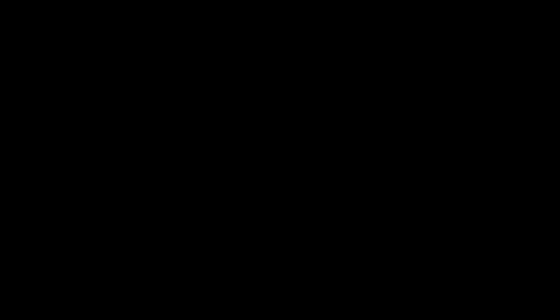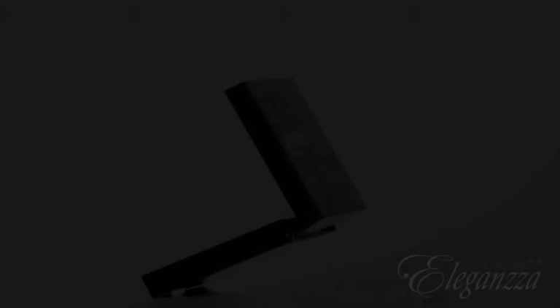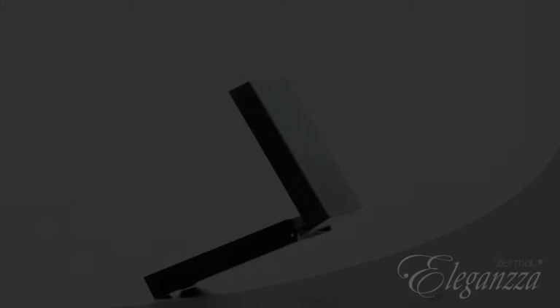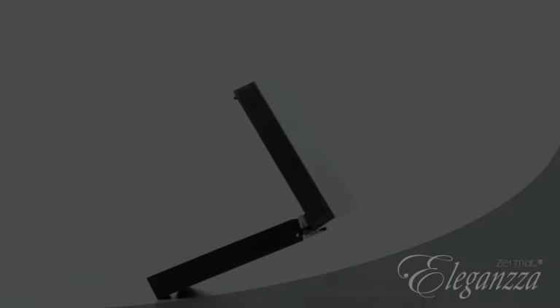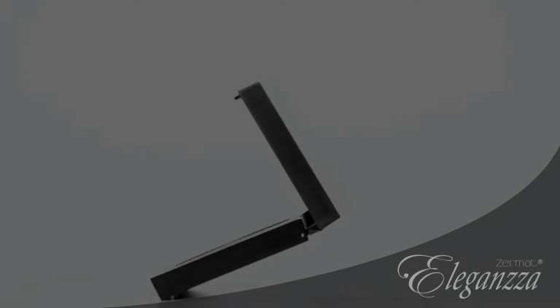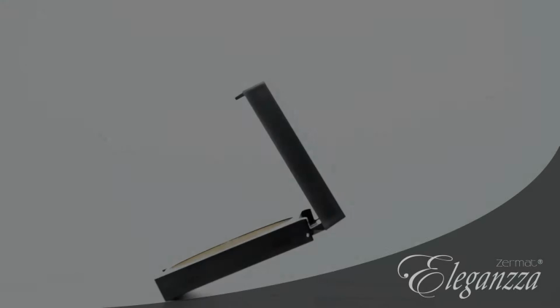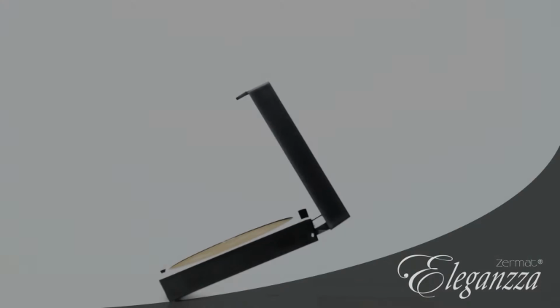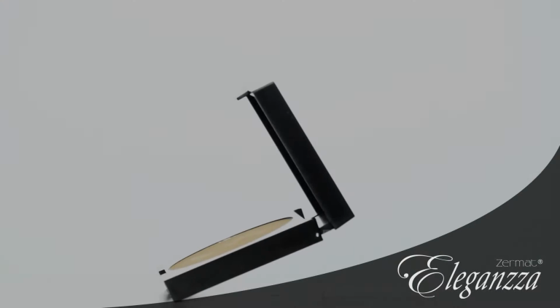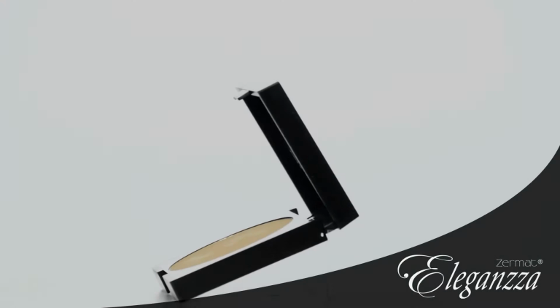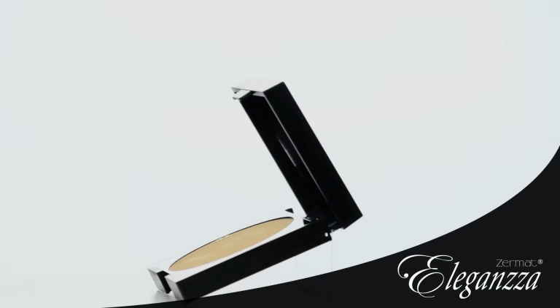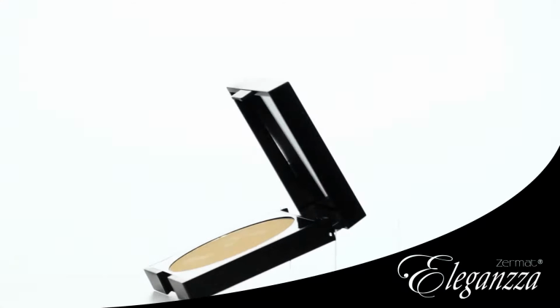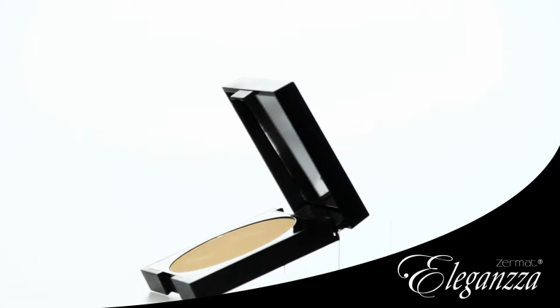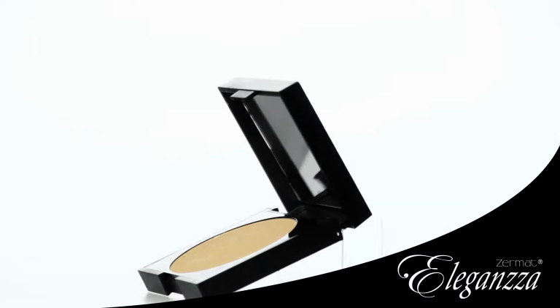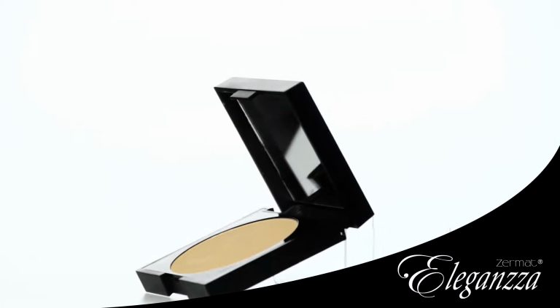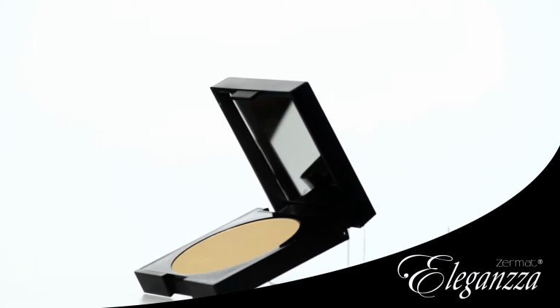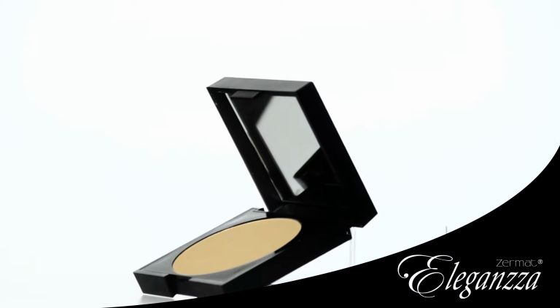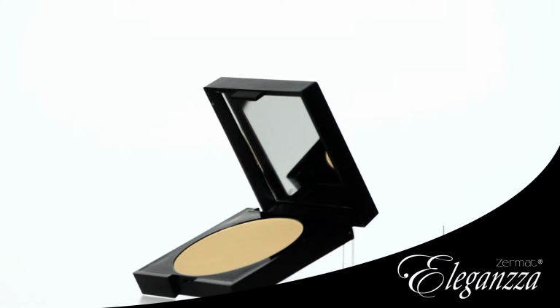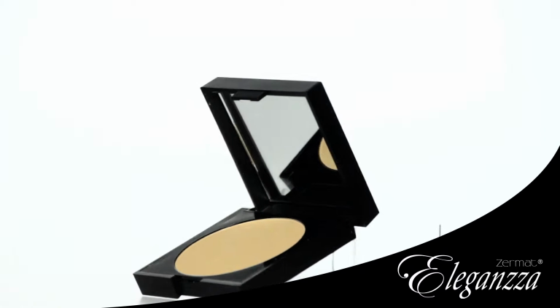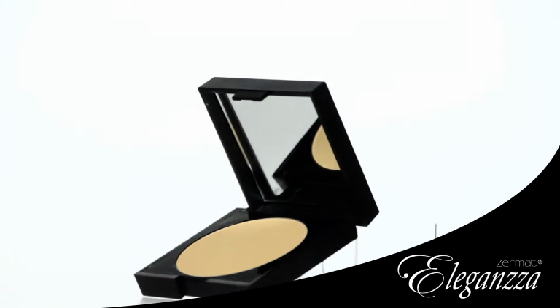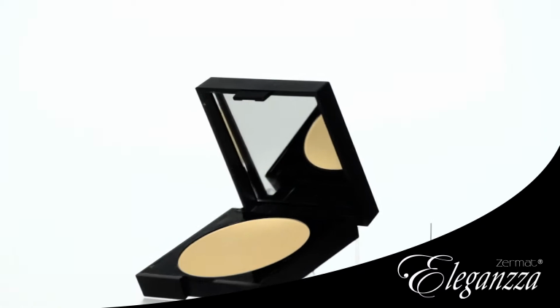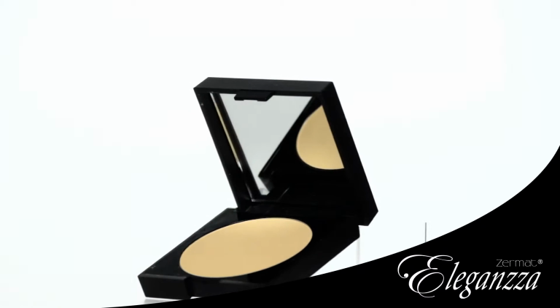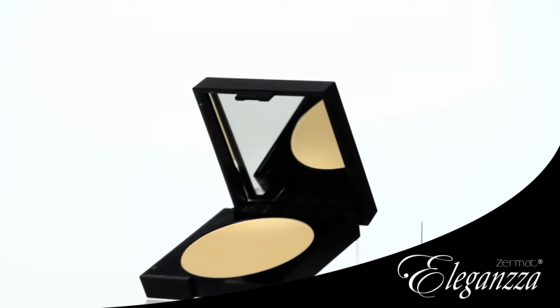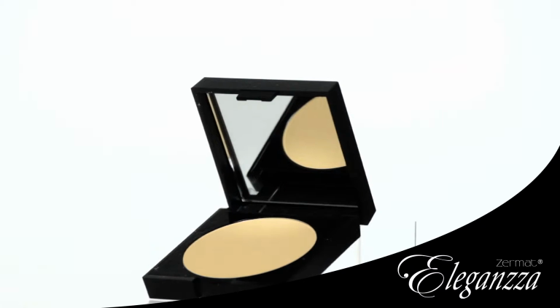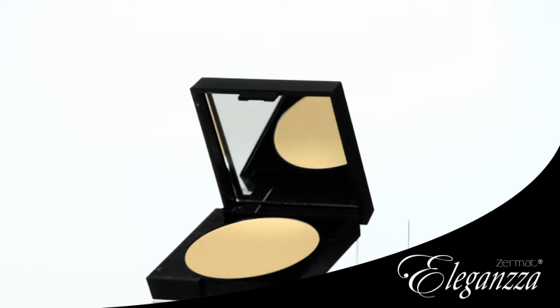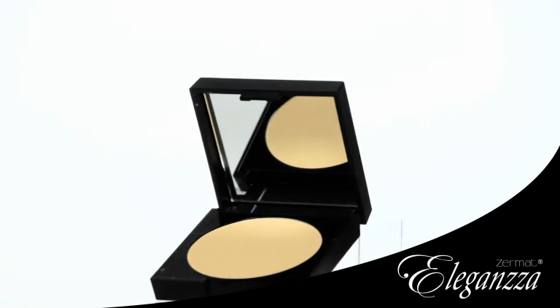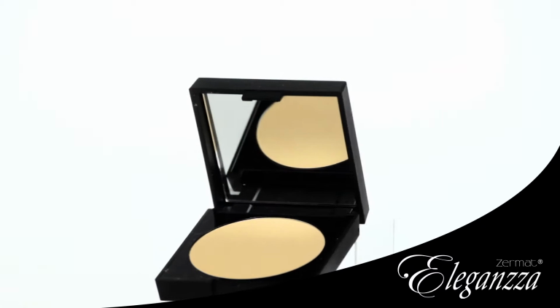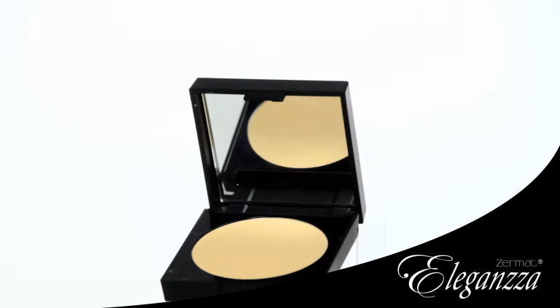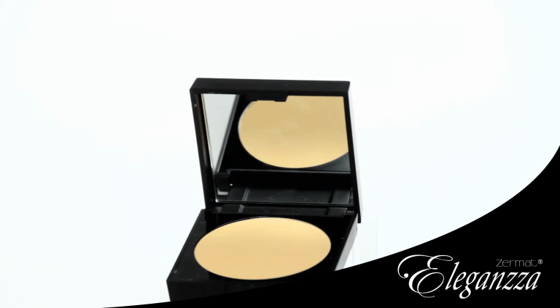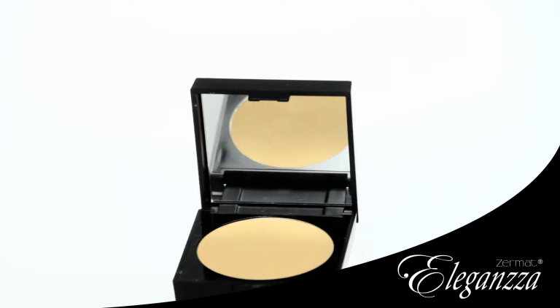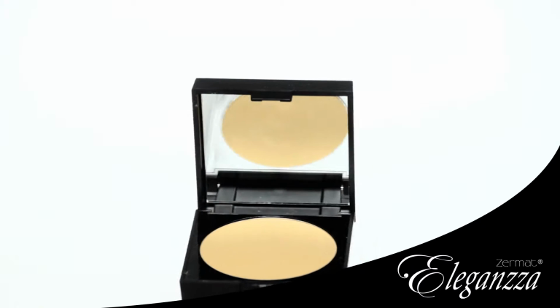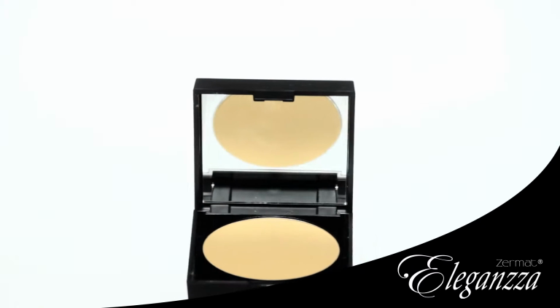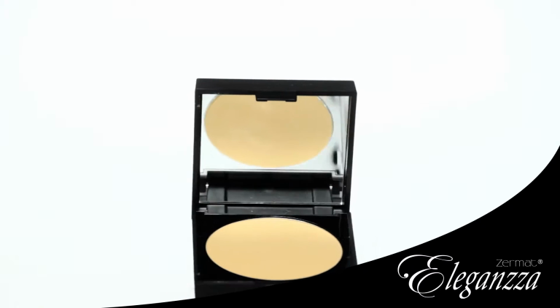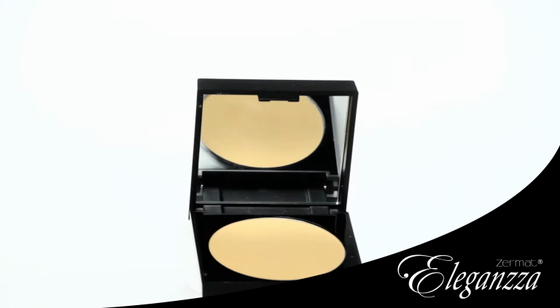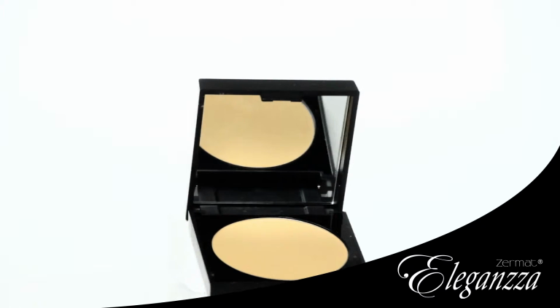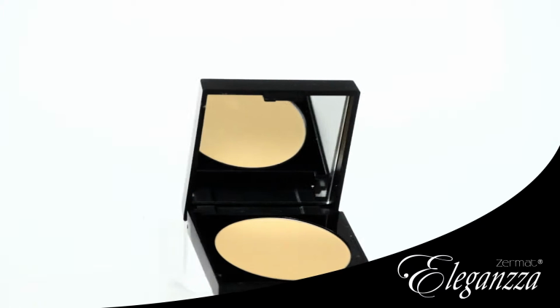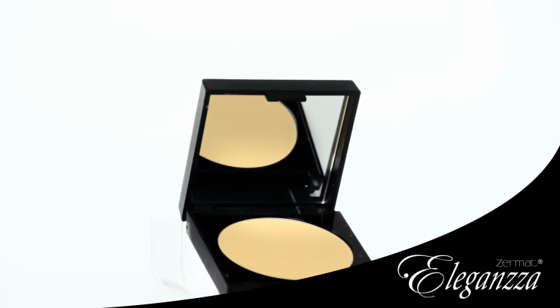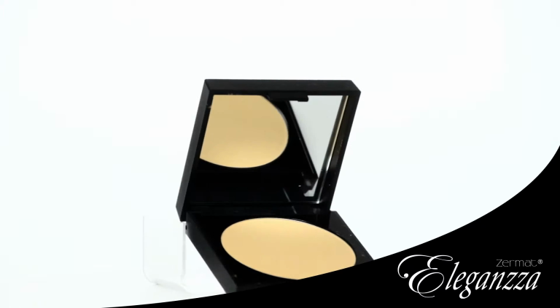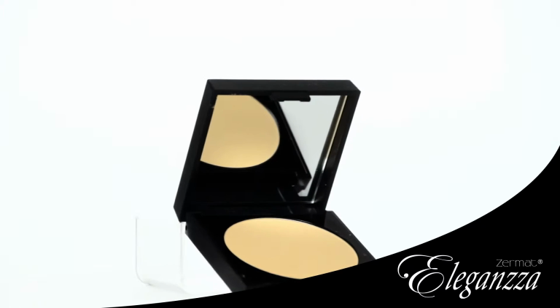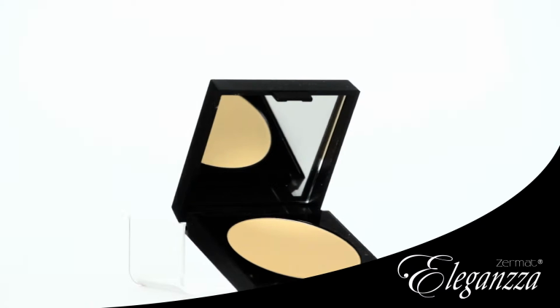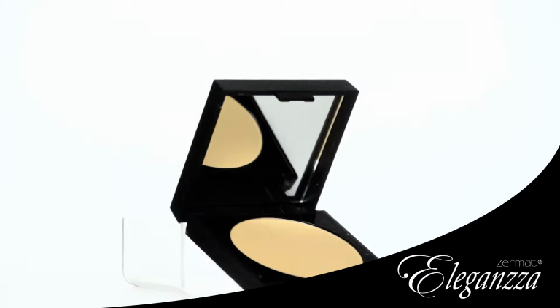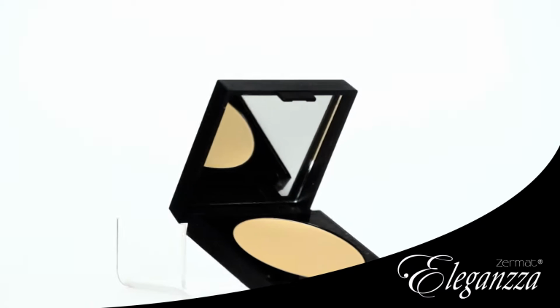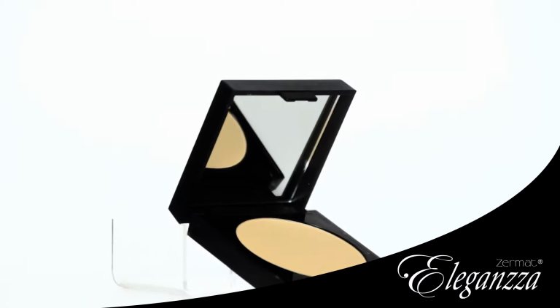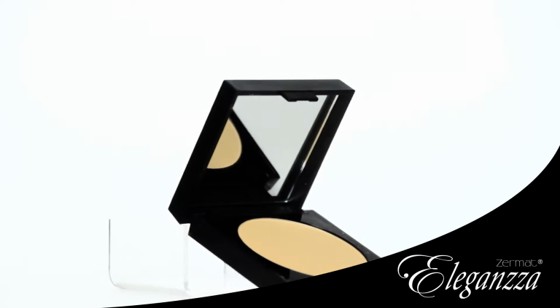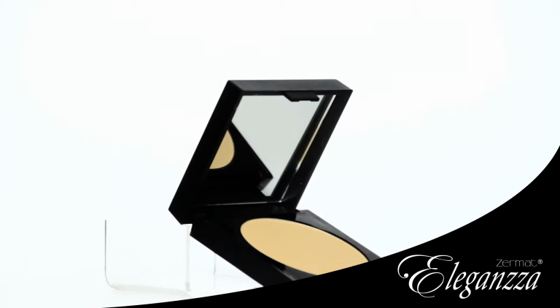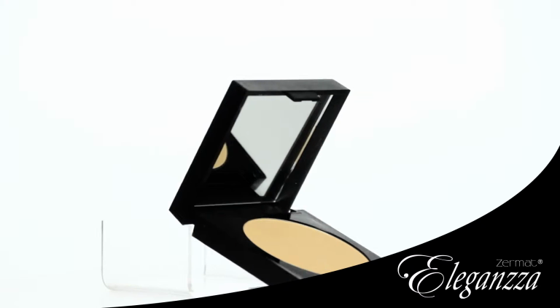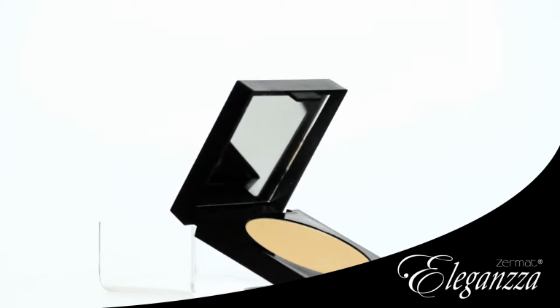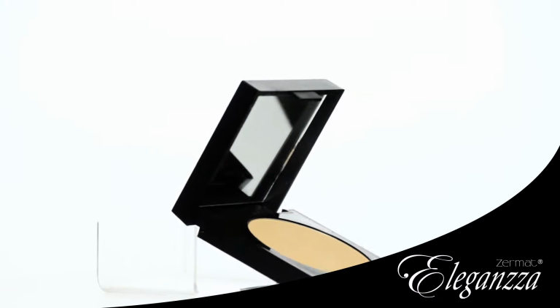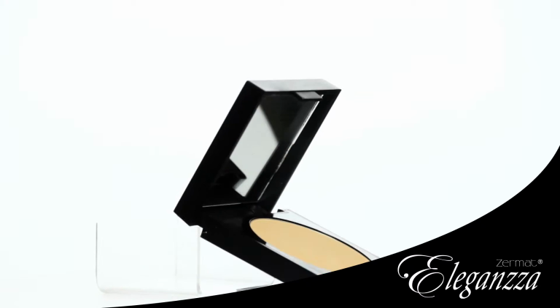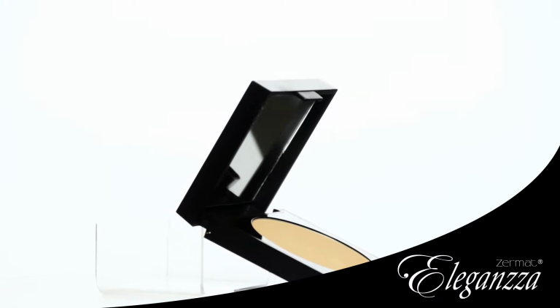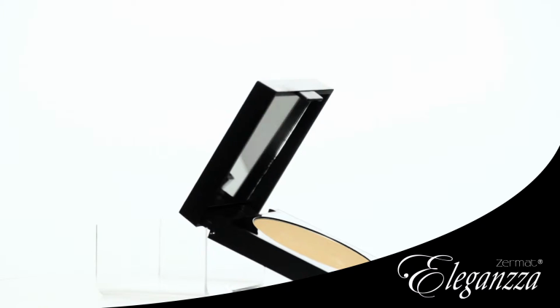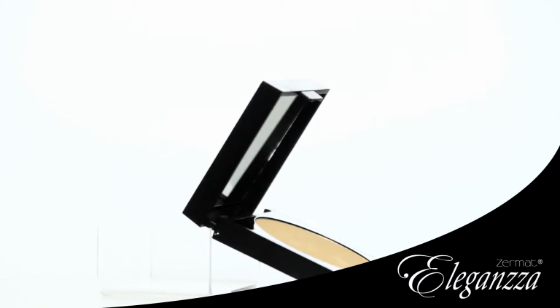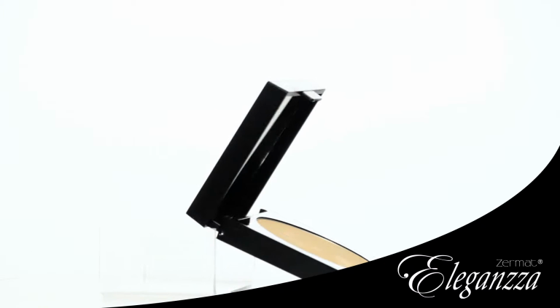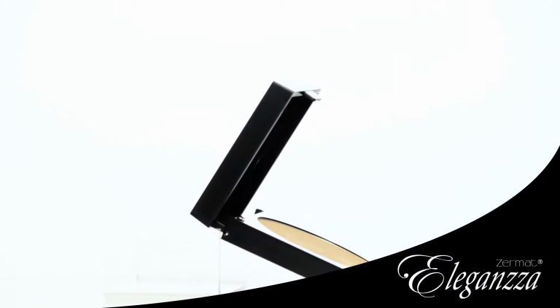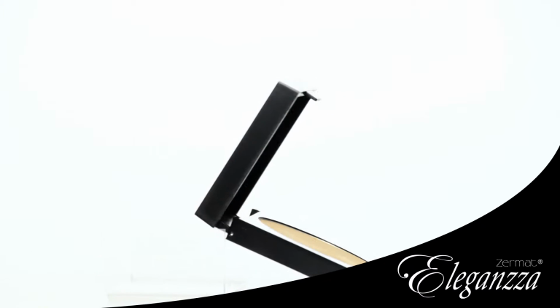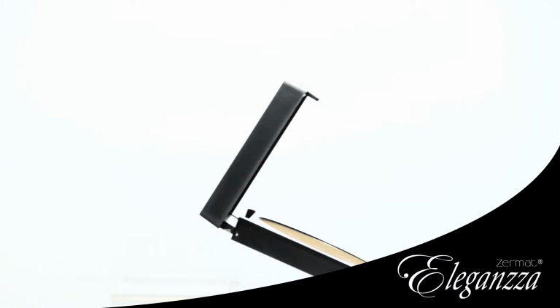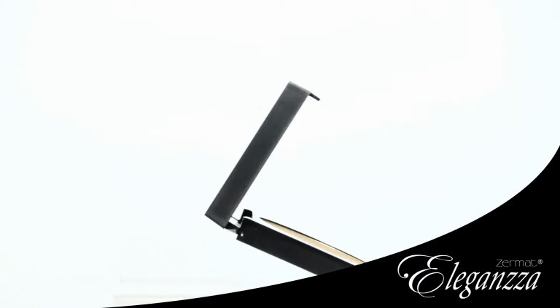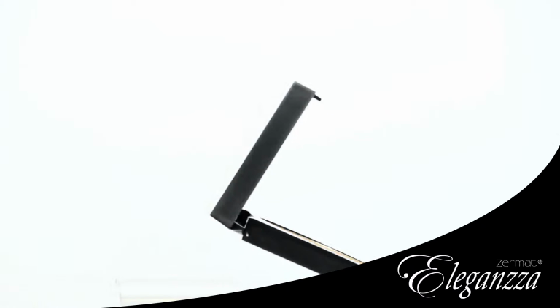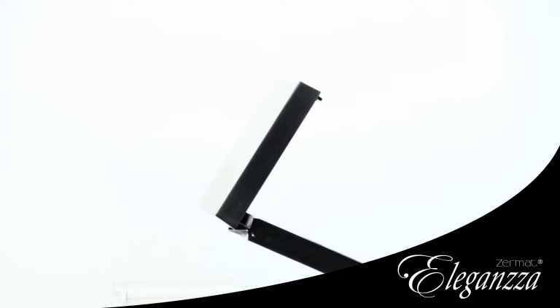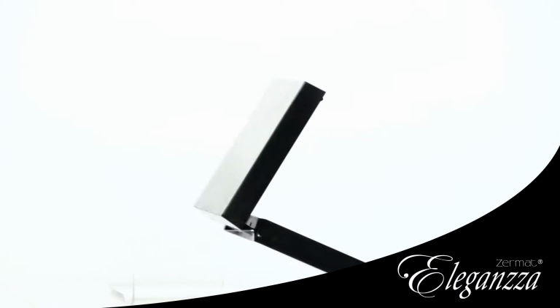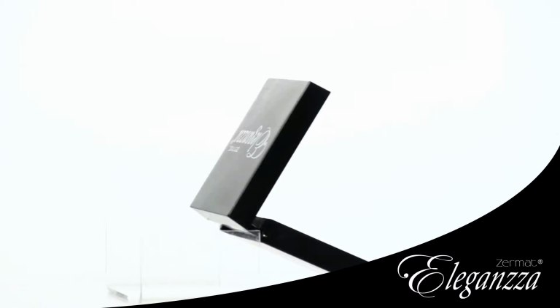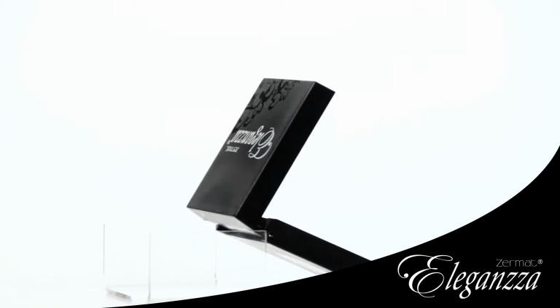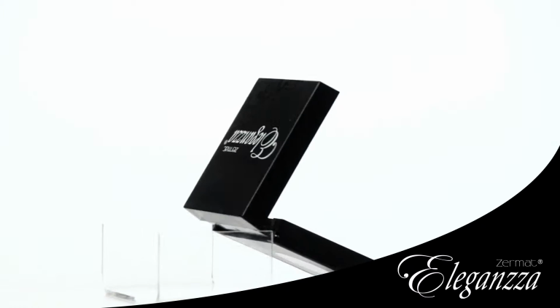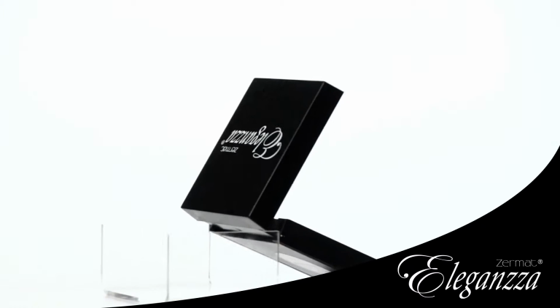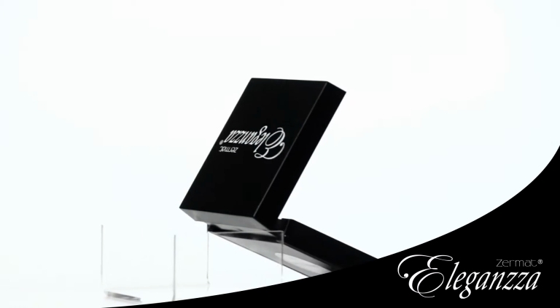Zermatt Makeup — Eleganza compact facial powders. Personality and a perfect finish for your skin.